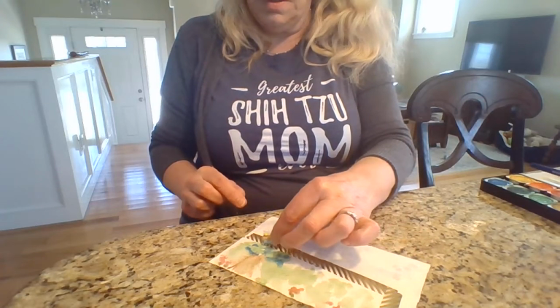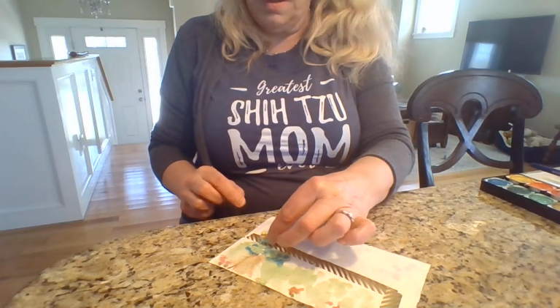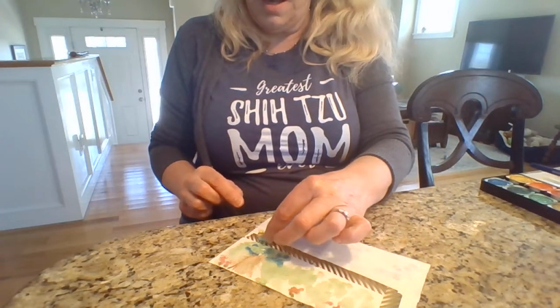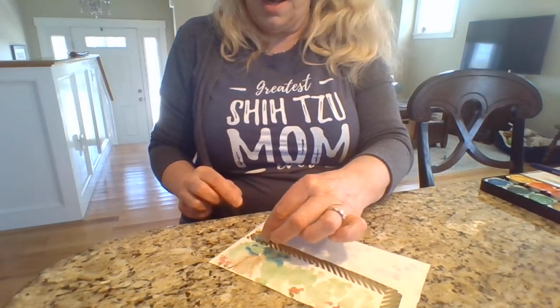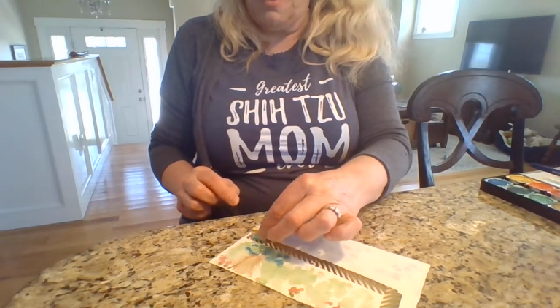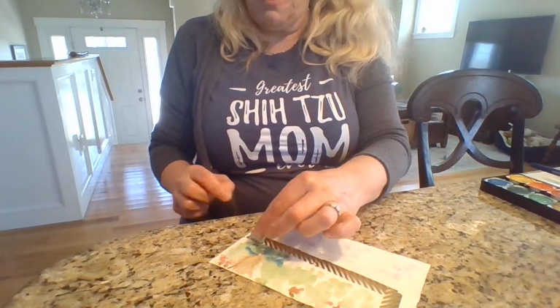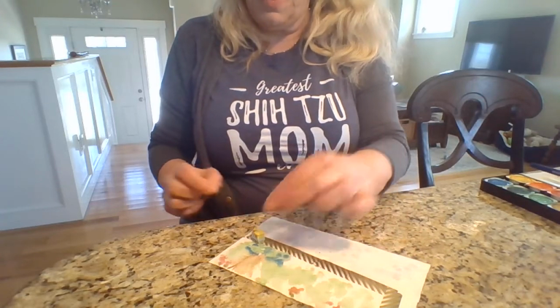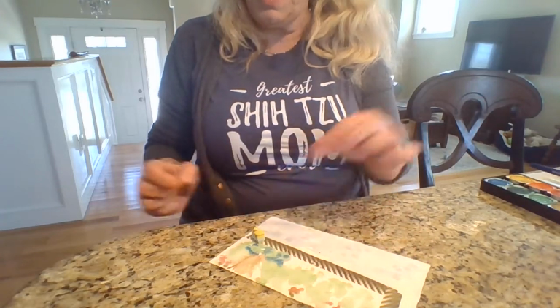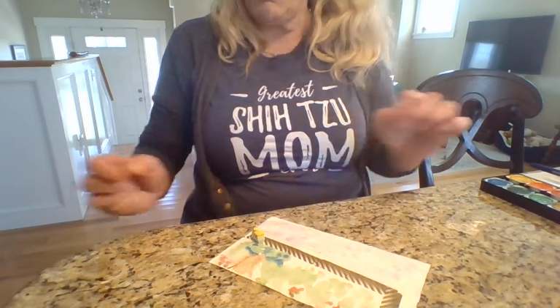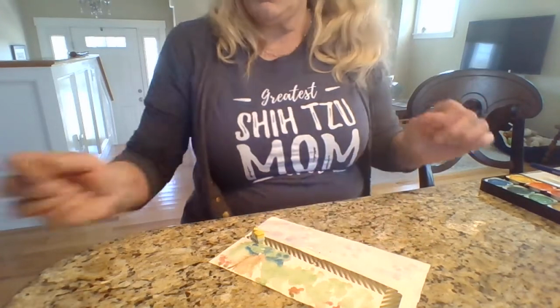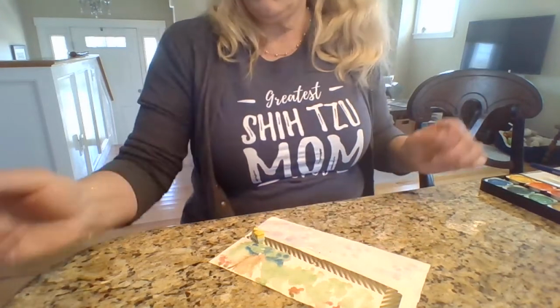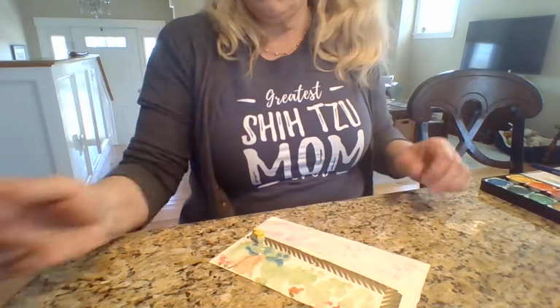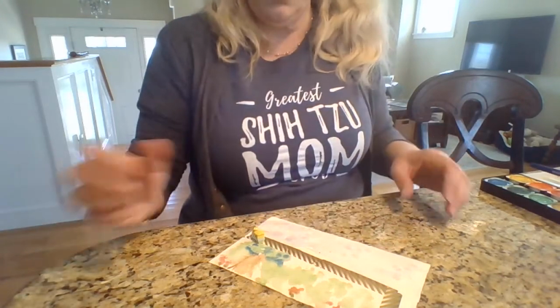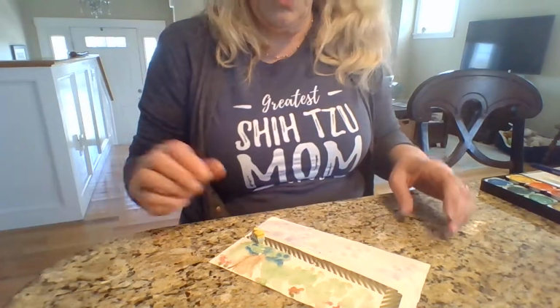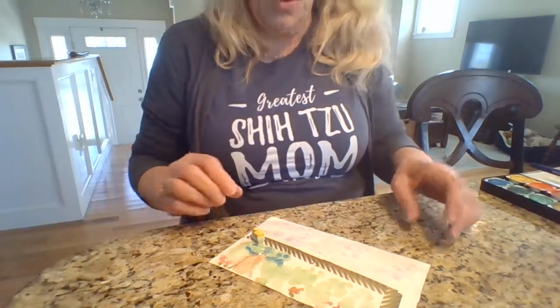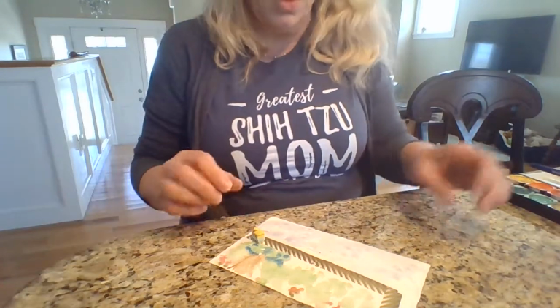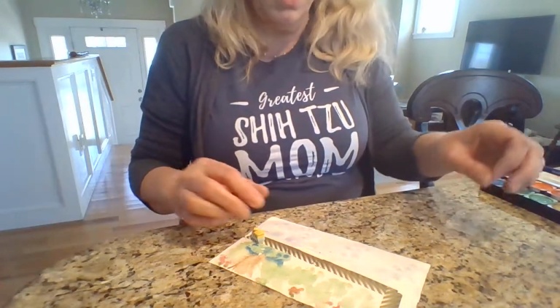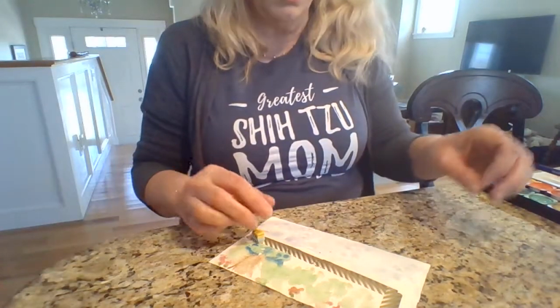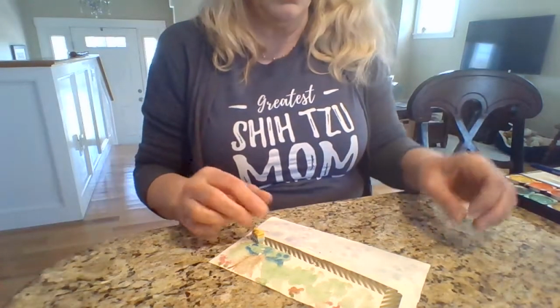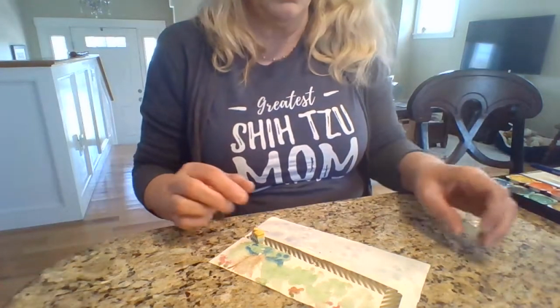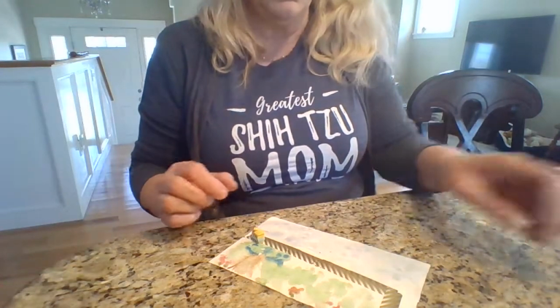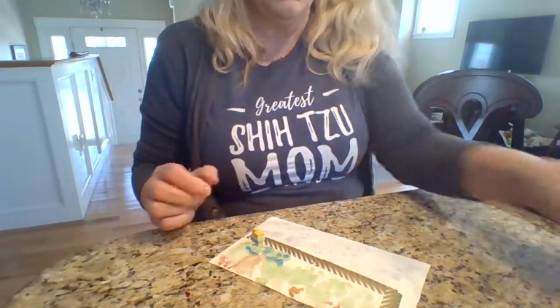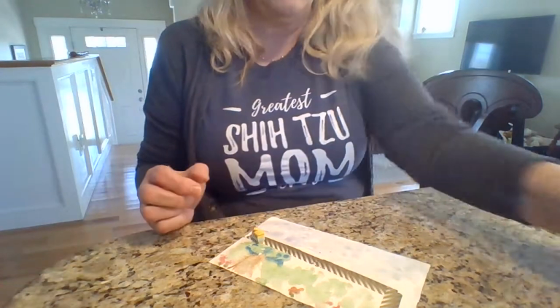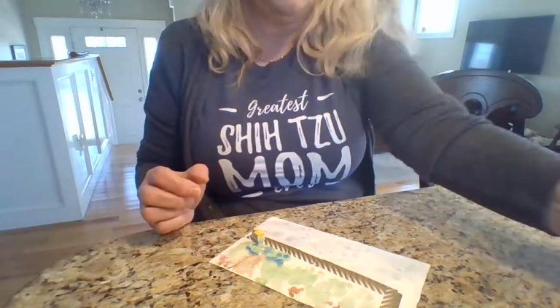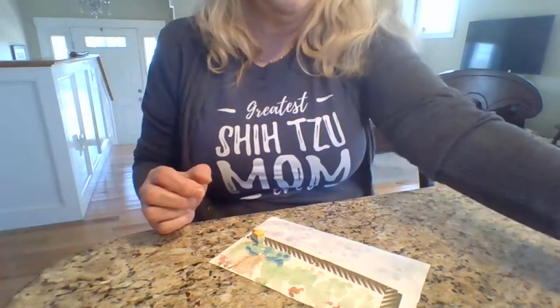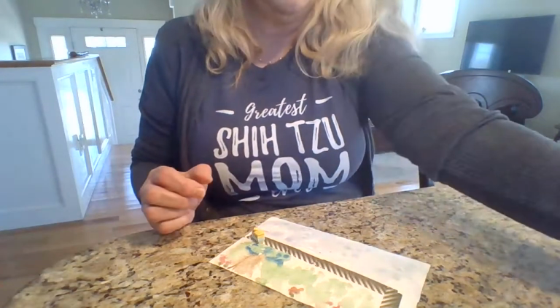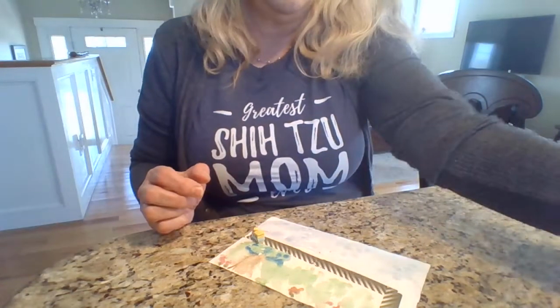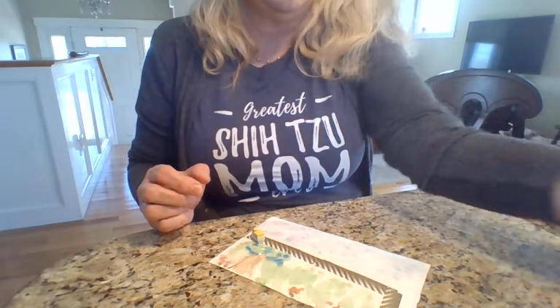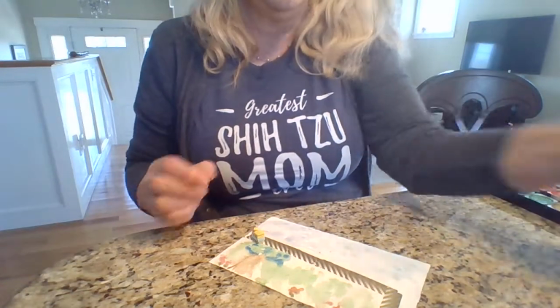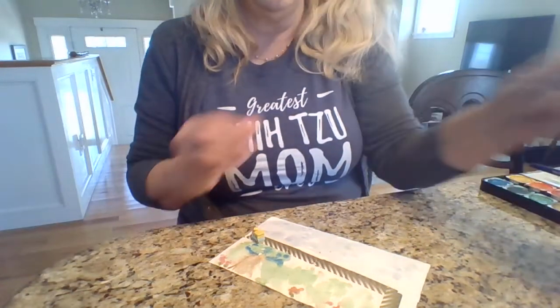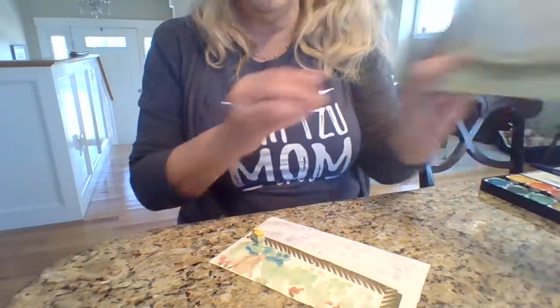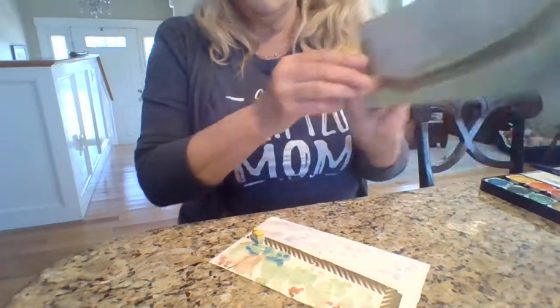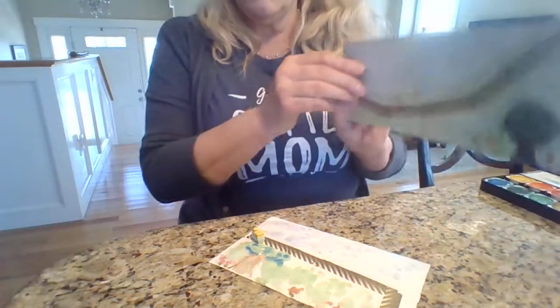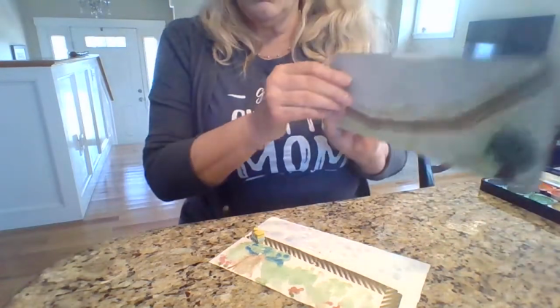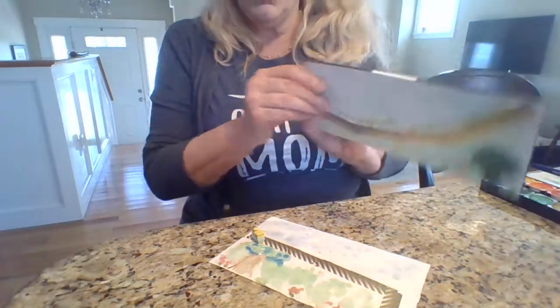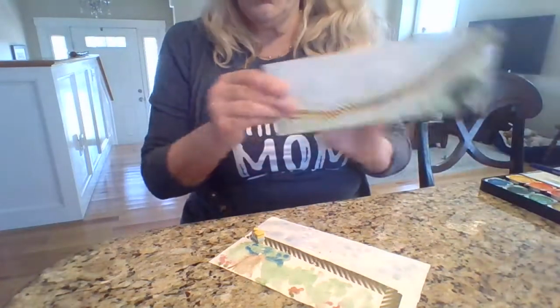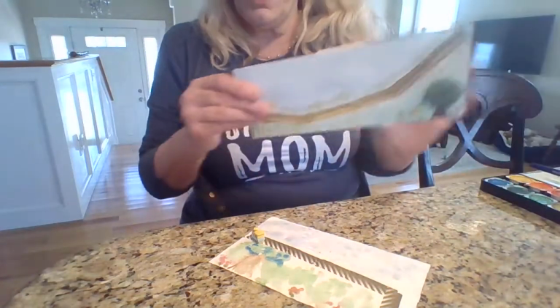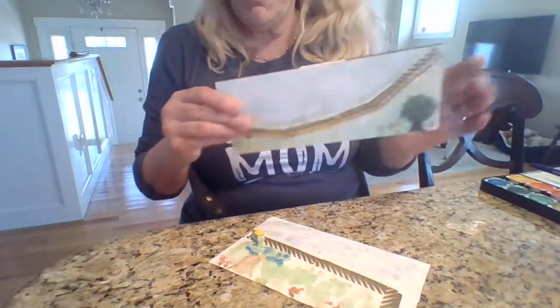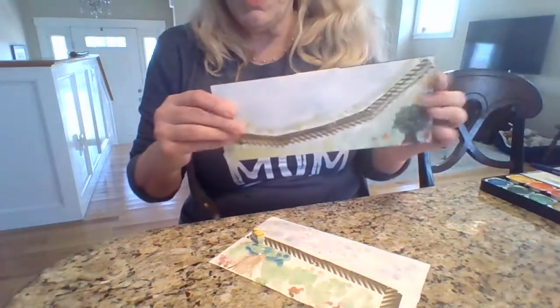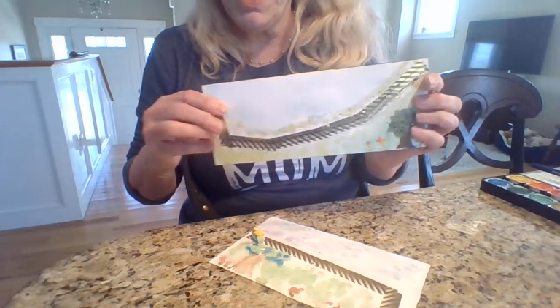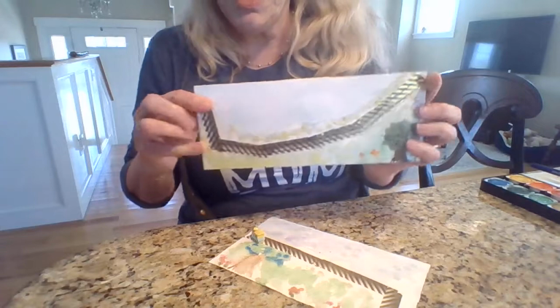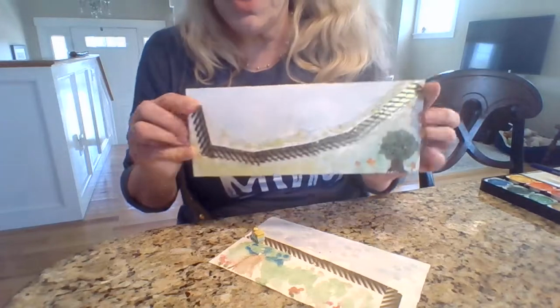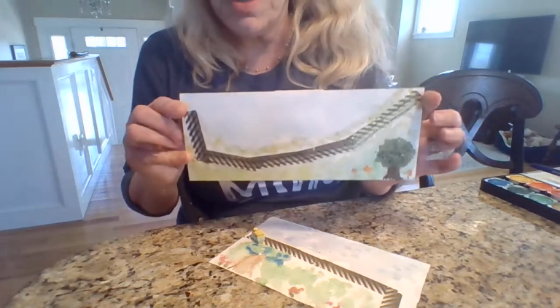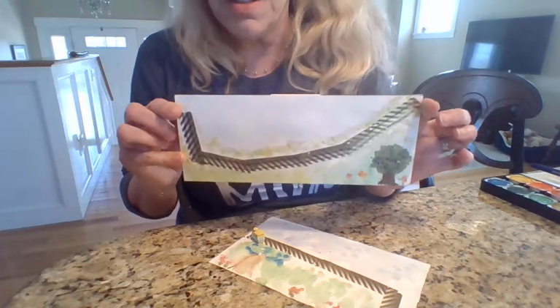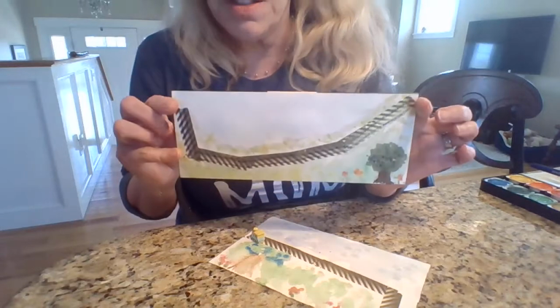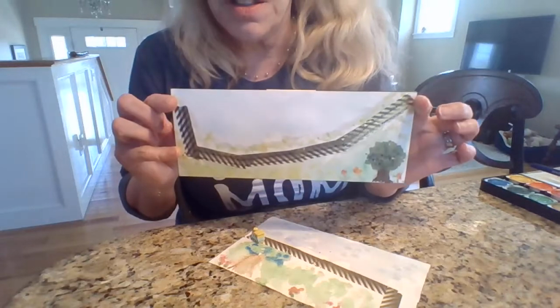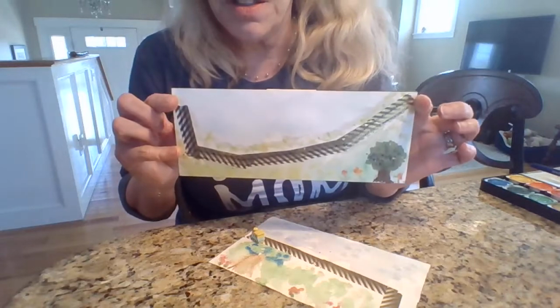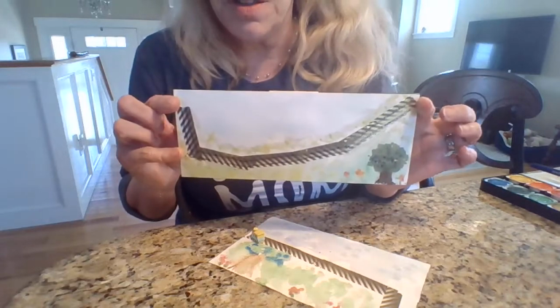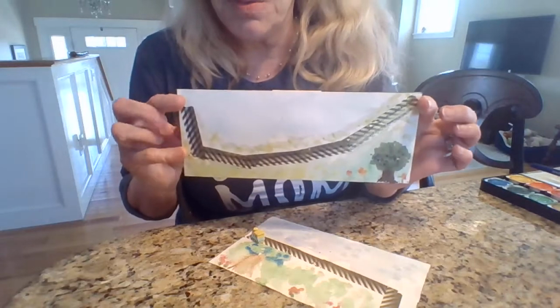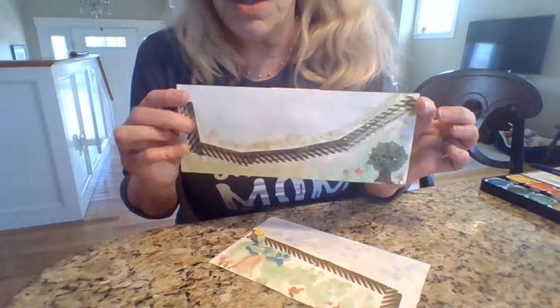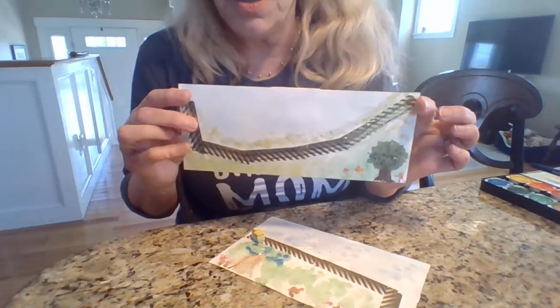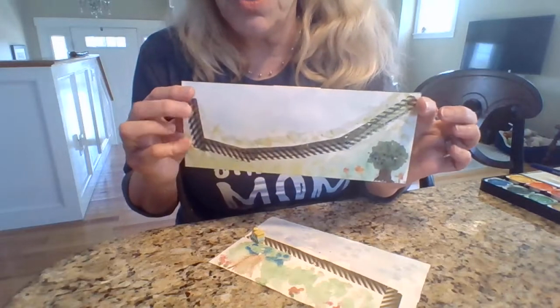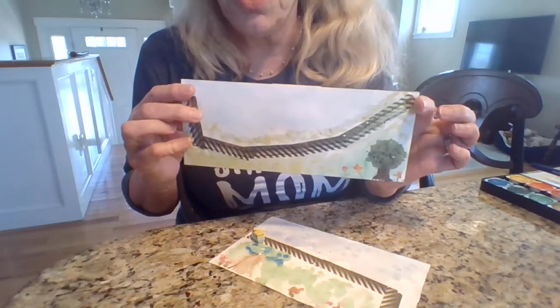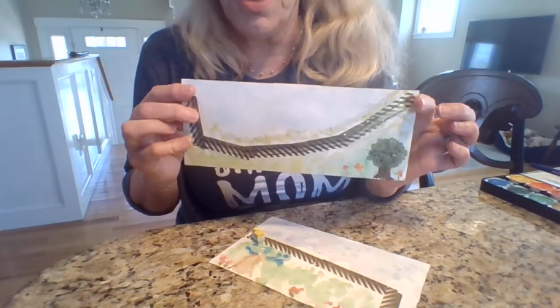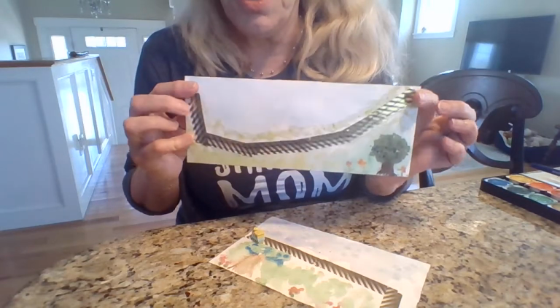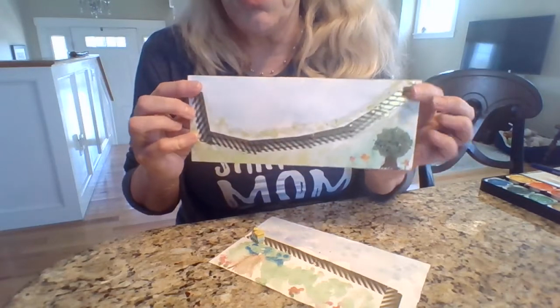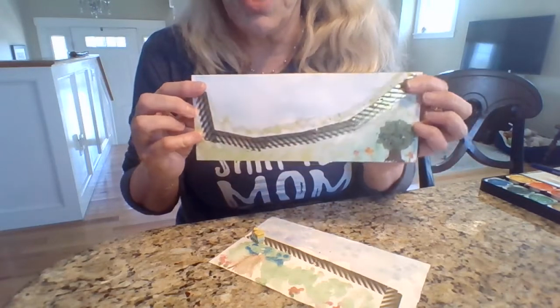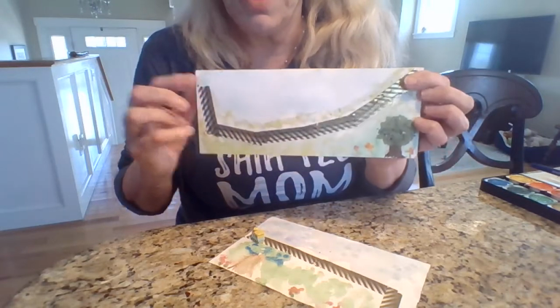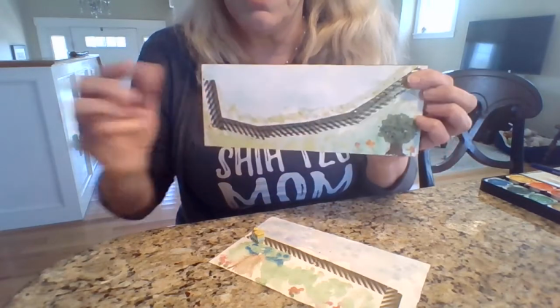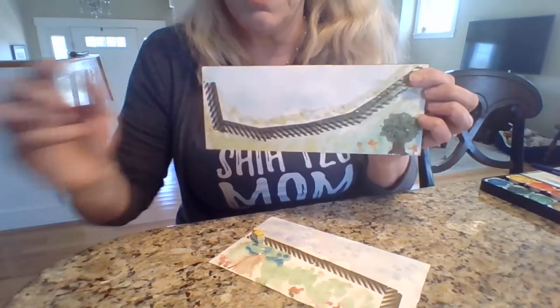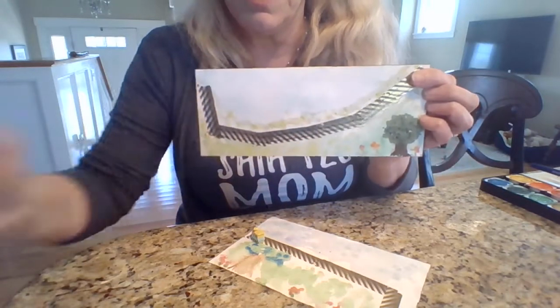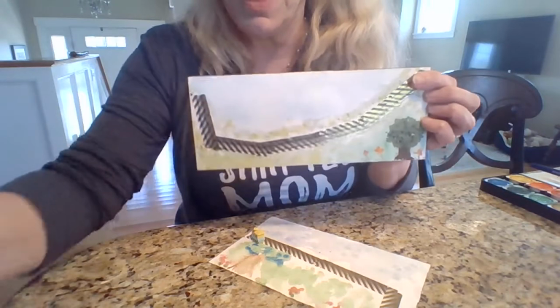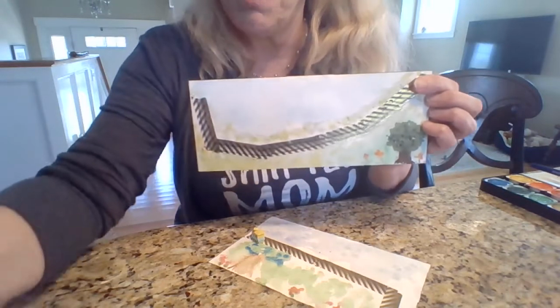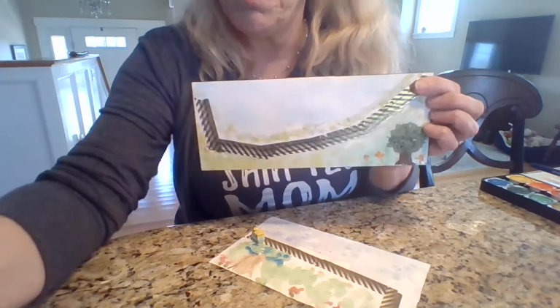Have fun making your train pictures with your train tracks and tape!